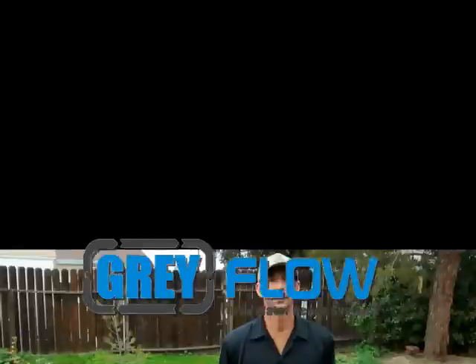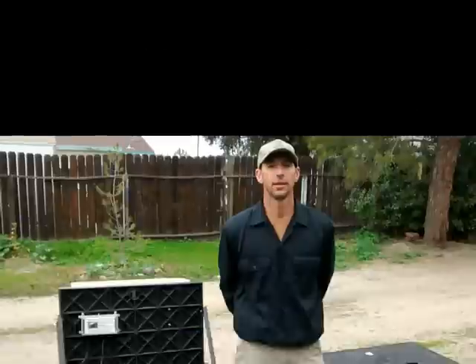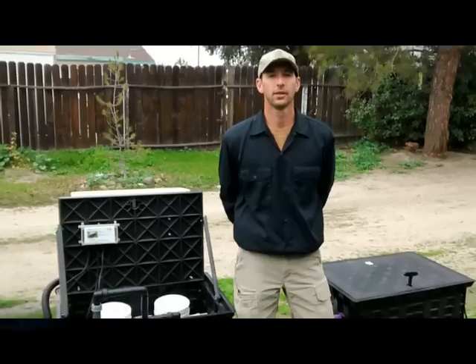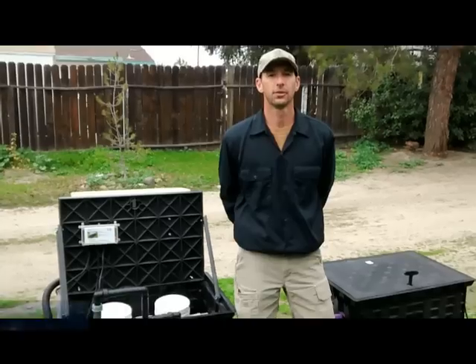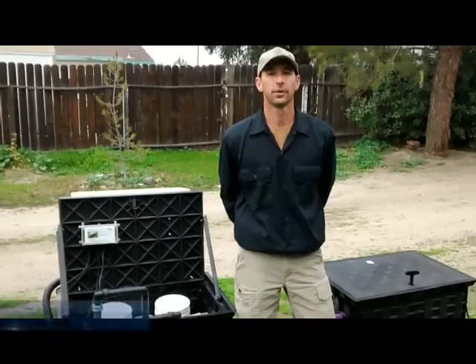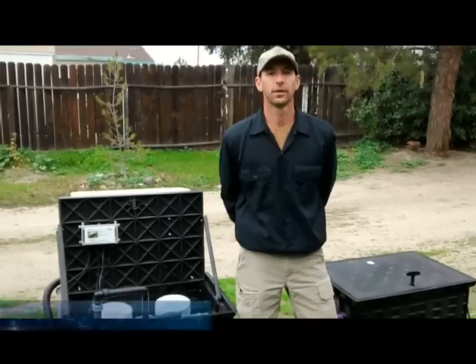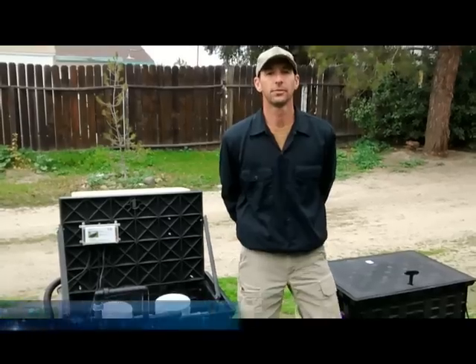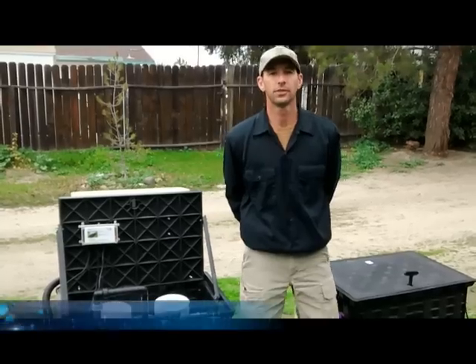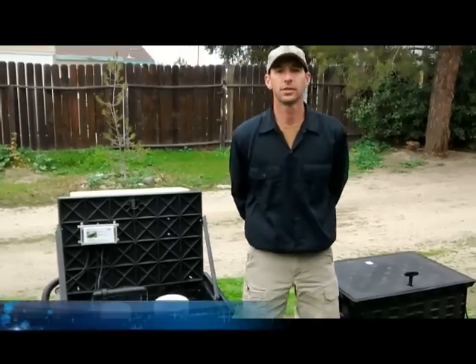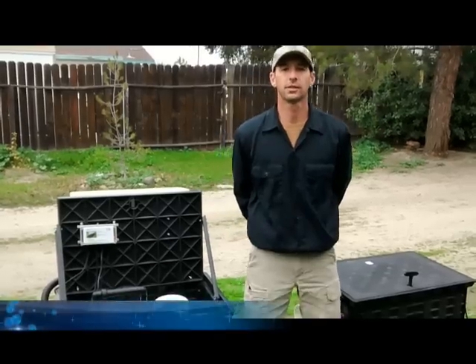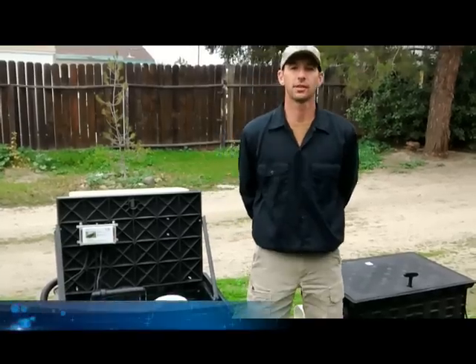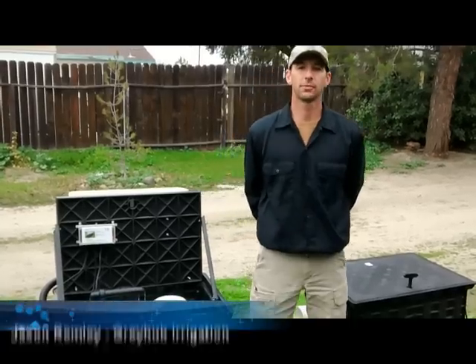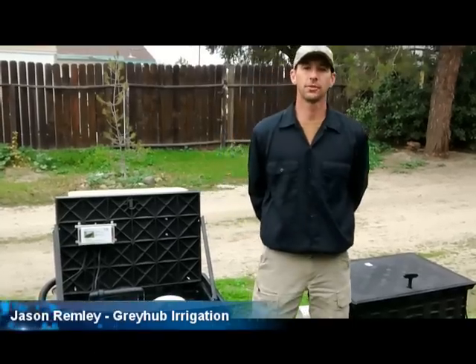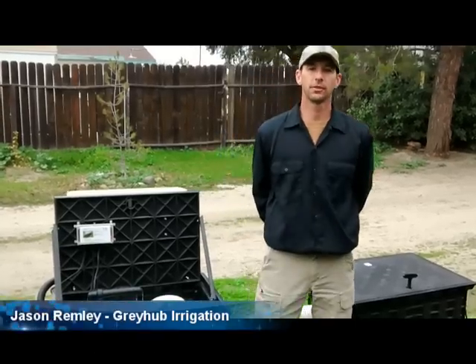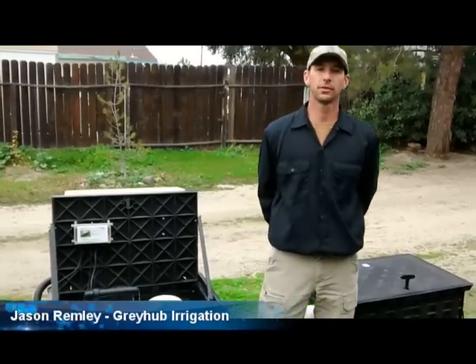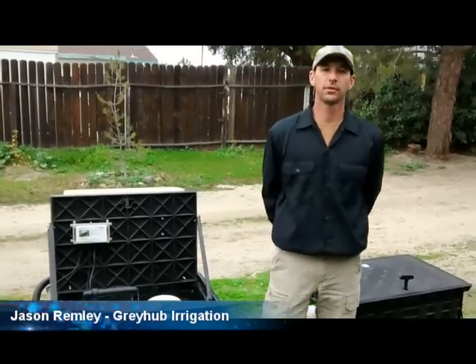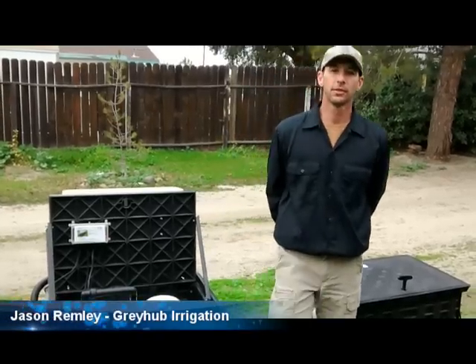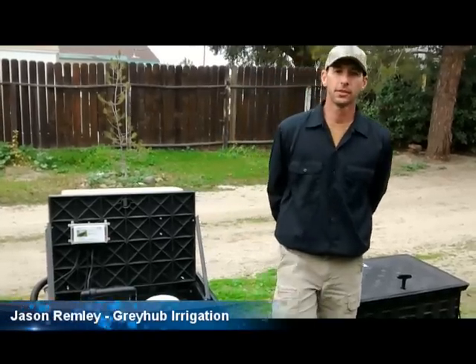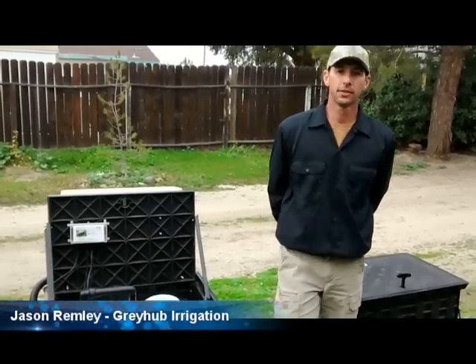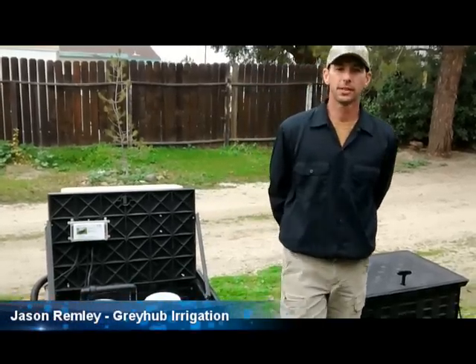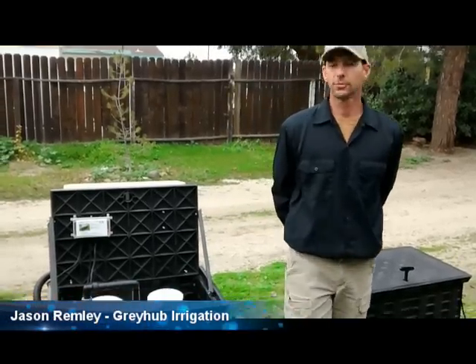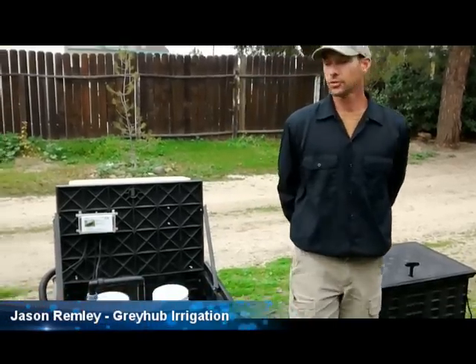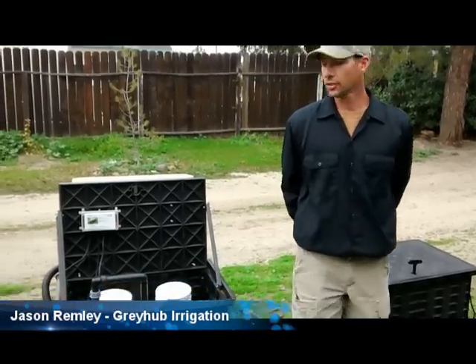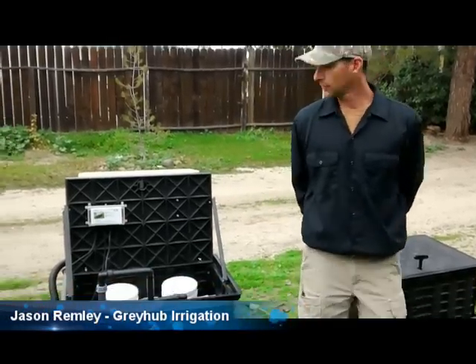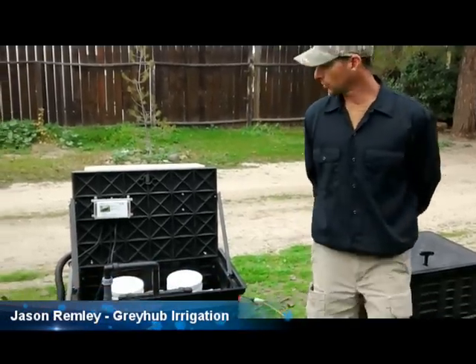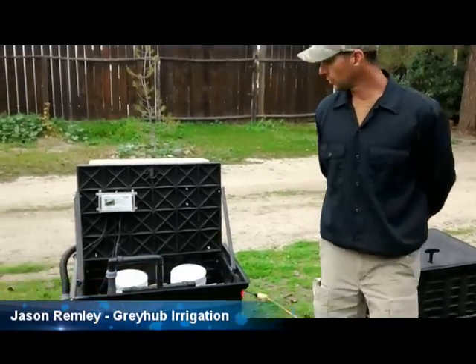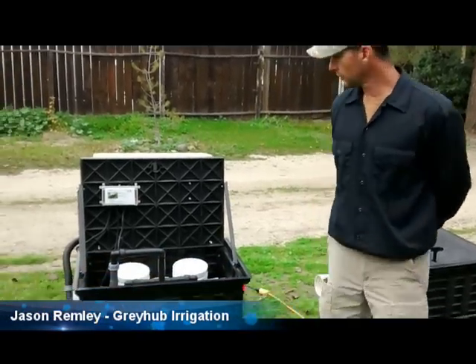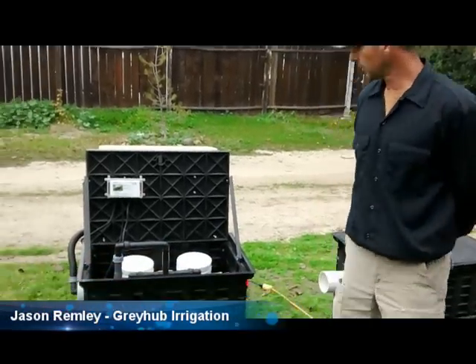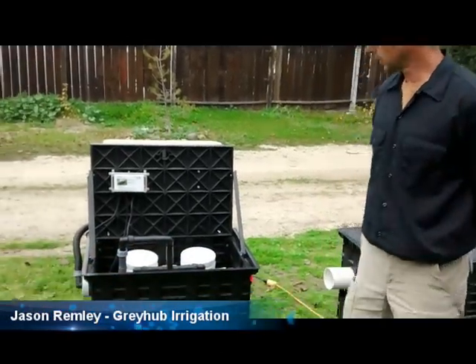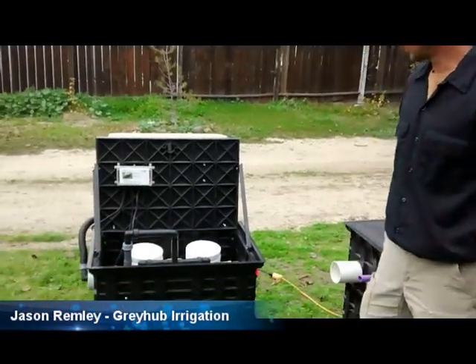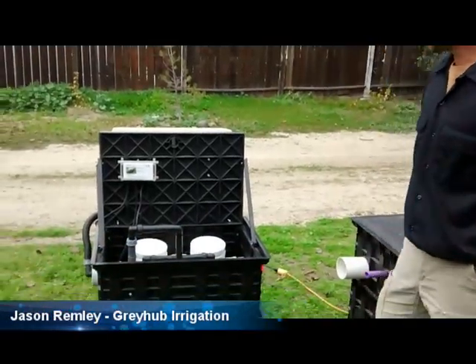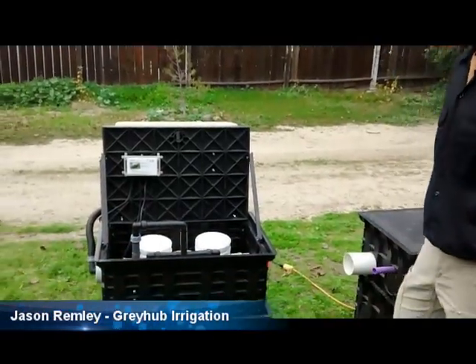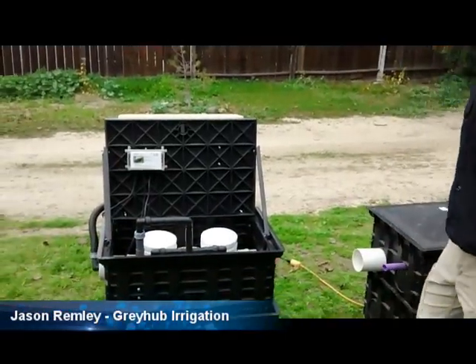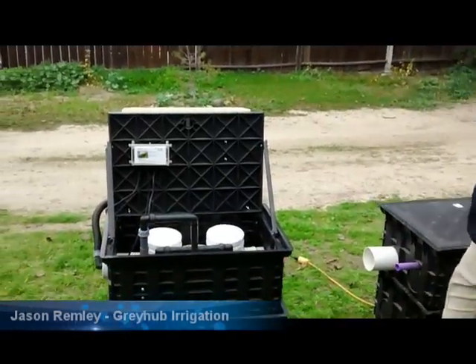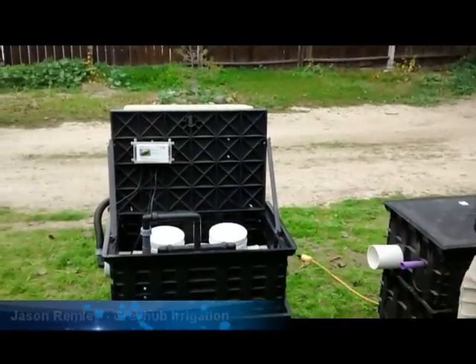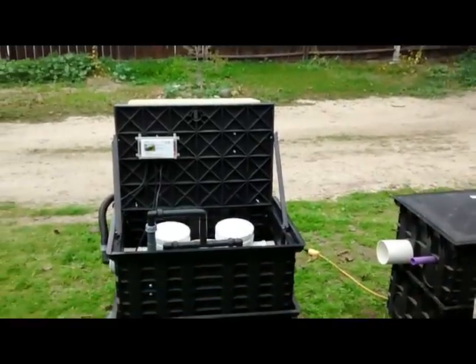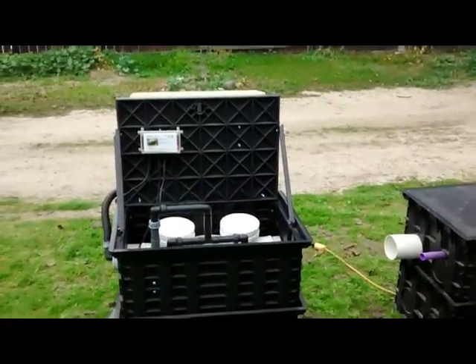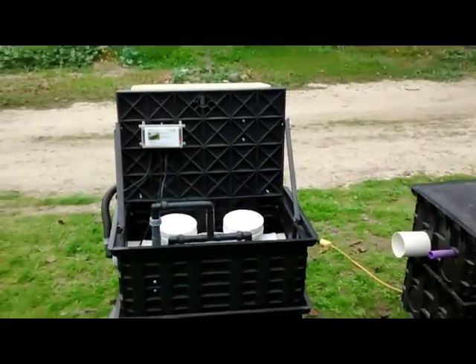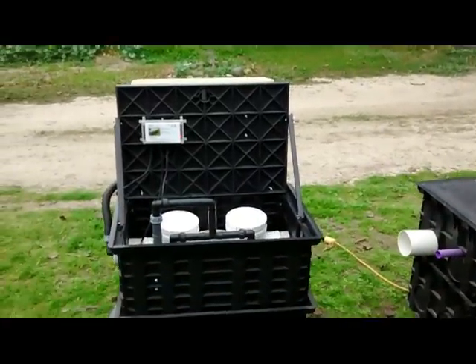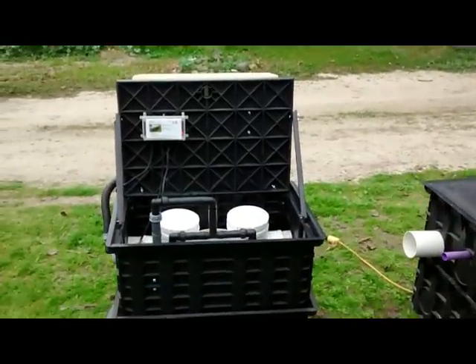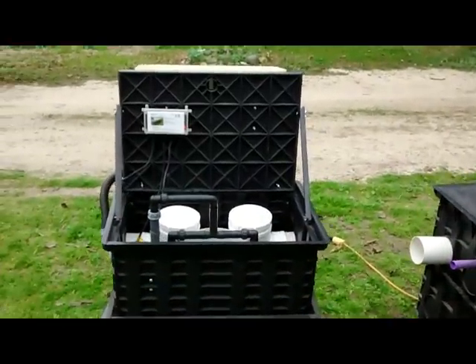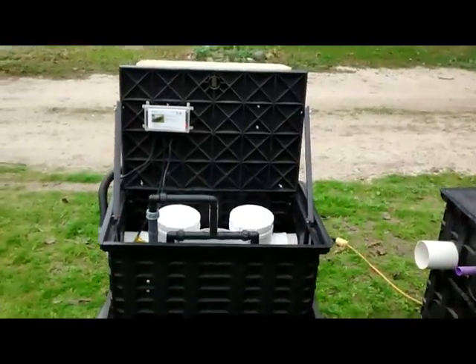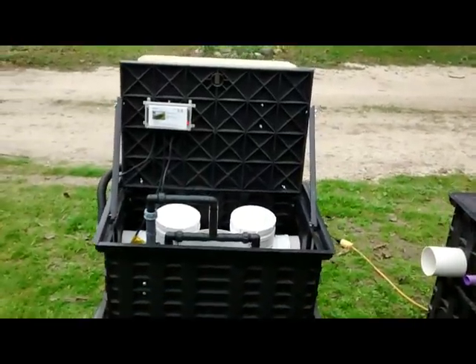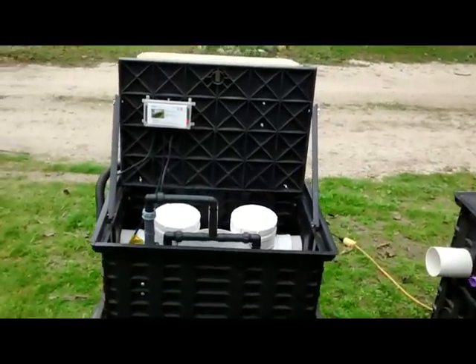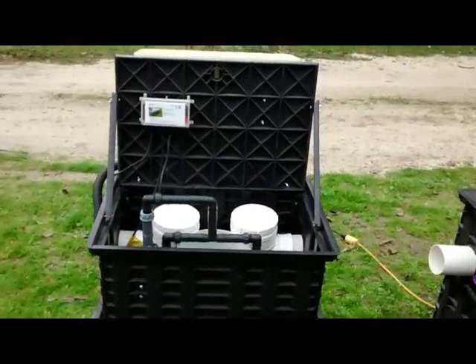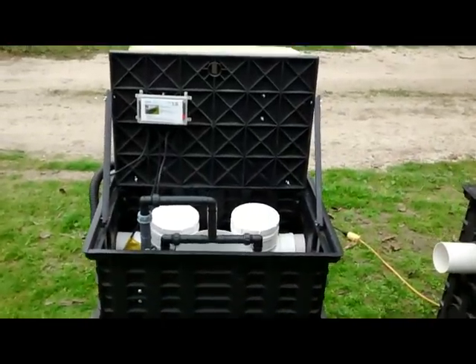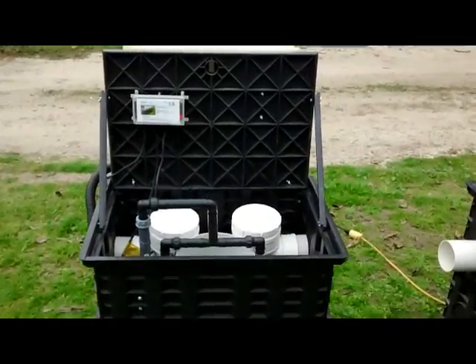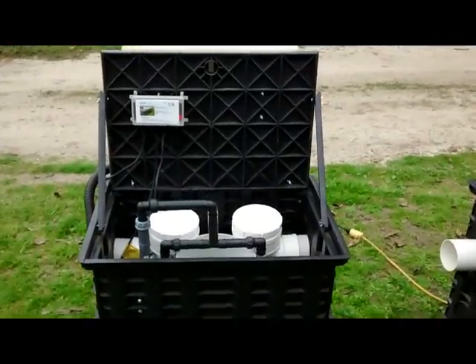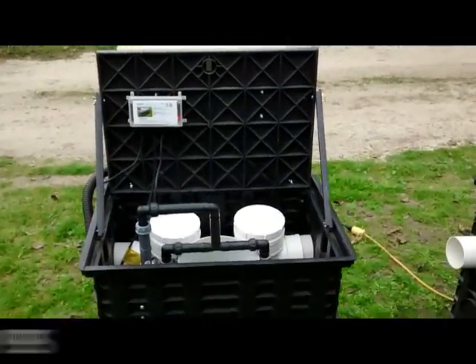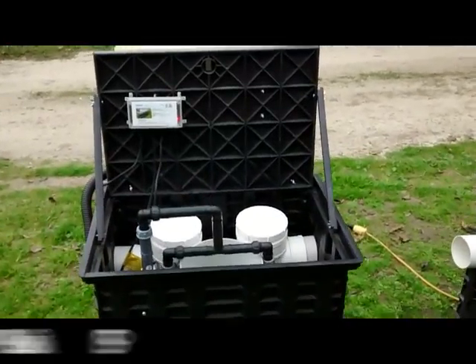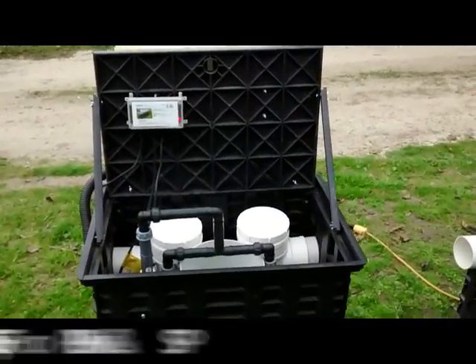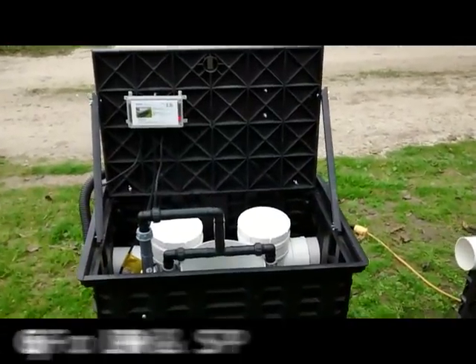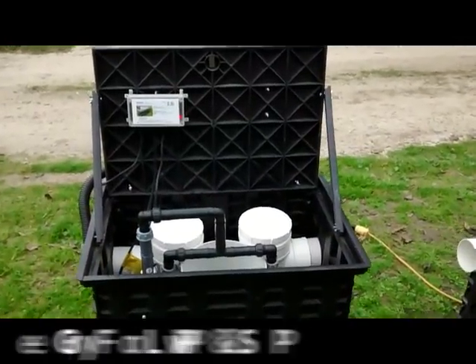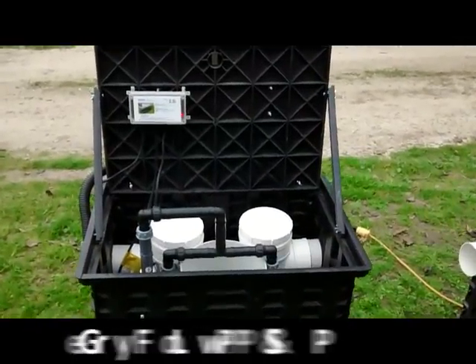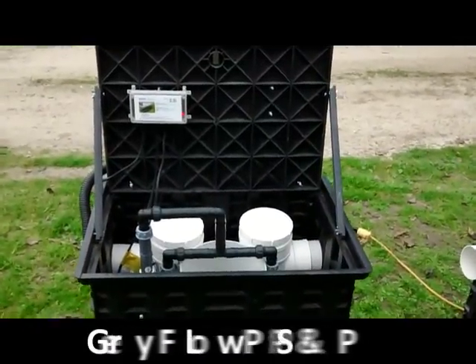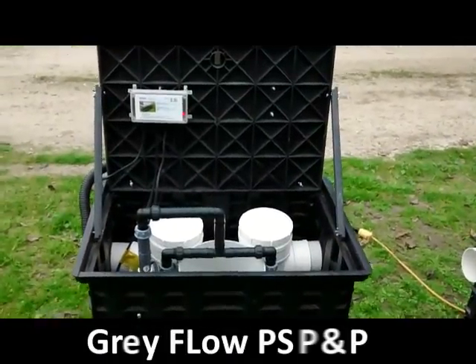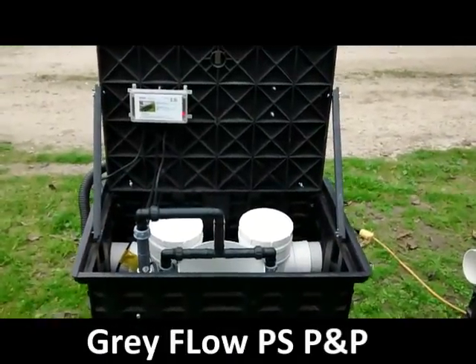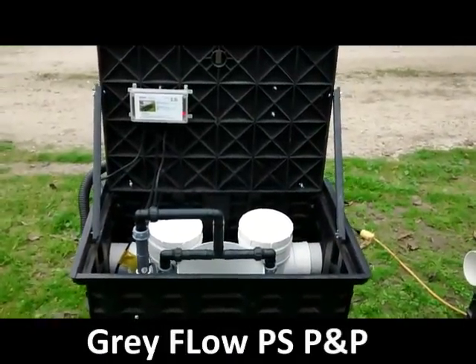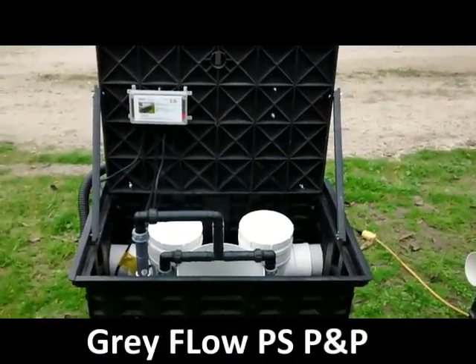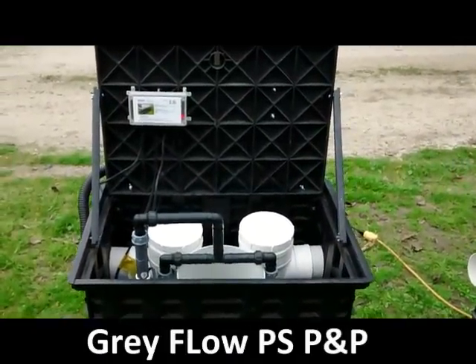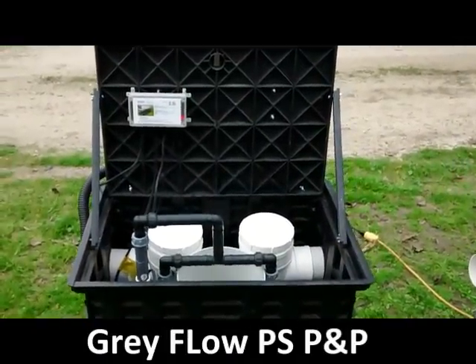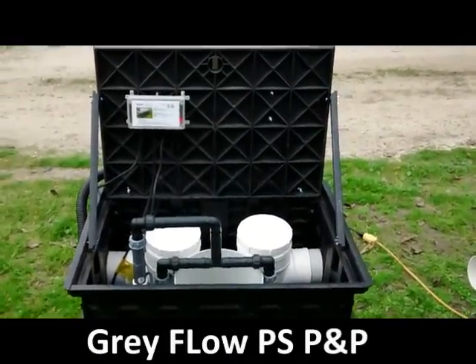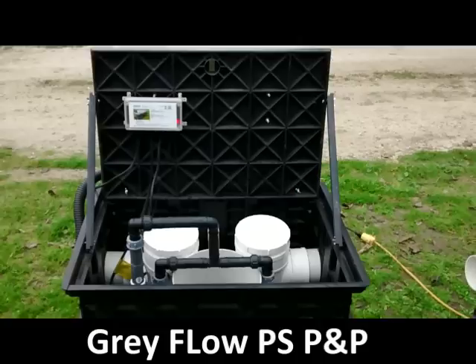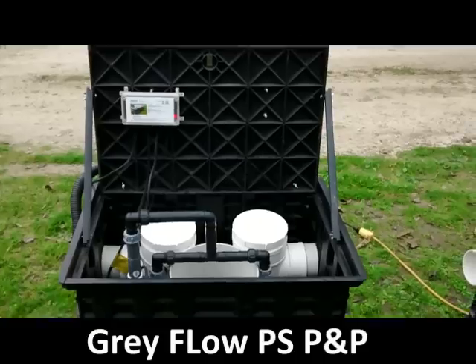Hello, my name is Jason. I'm here to demonstrate for you the PS plug-and-play system, the gray water diverter.